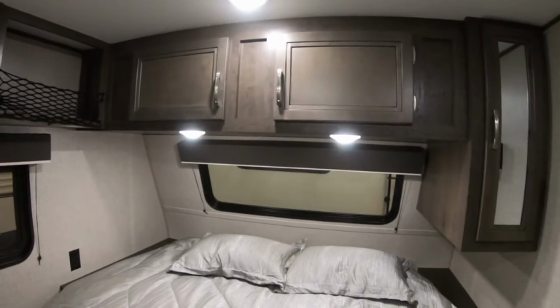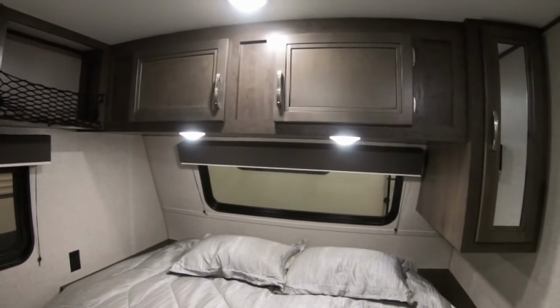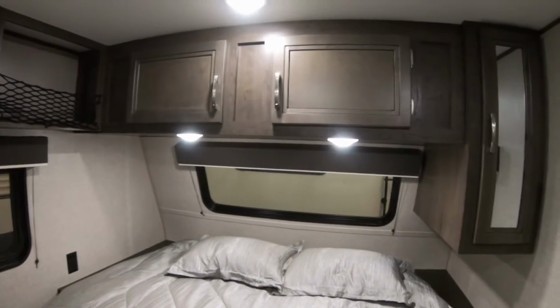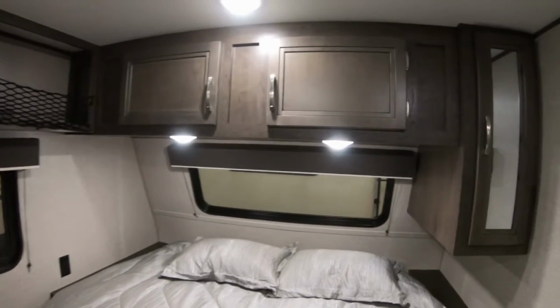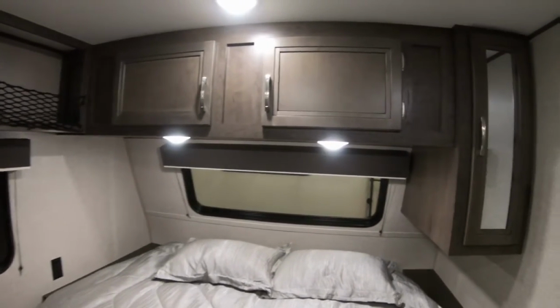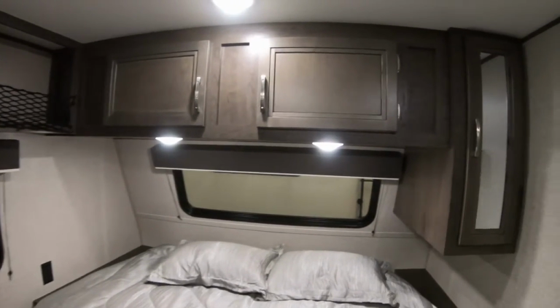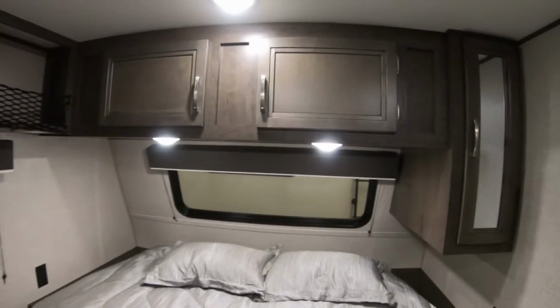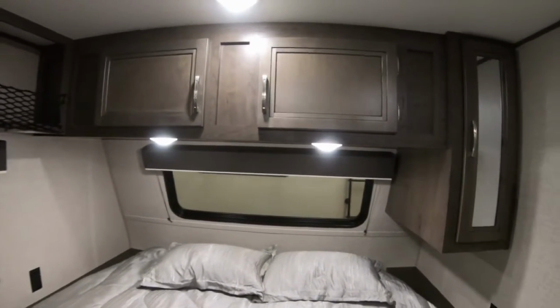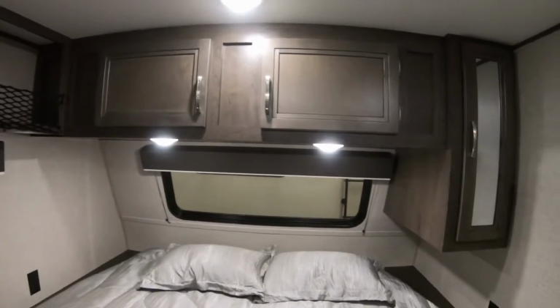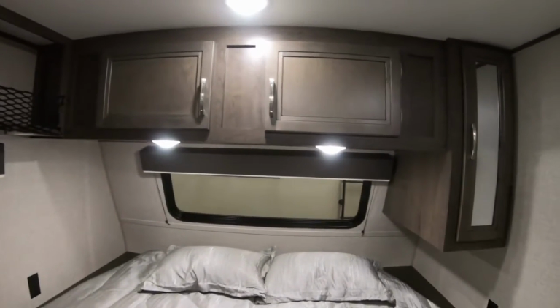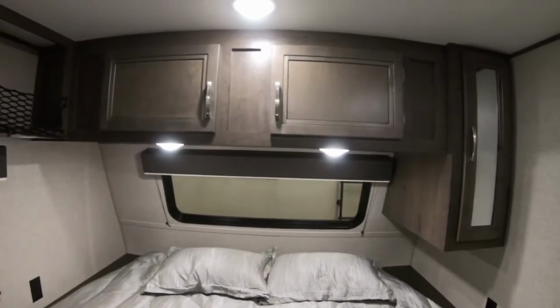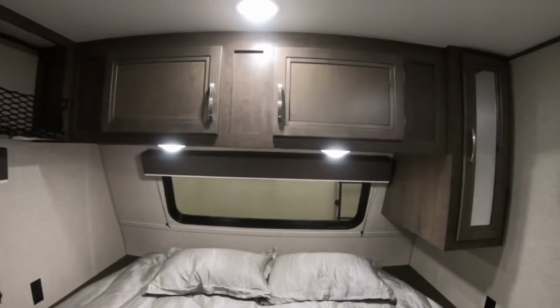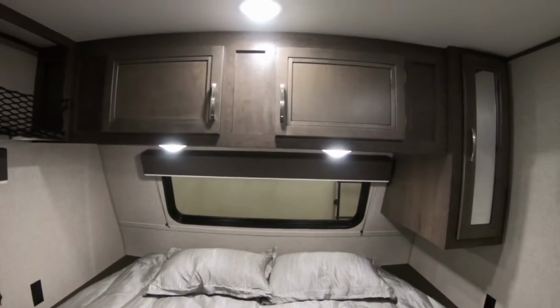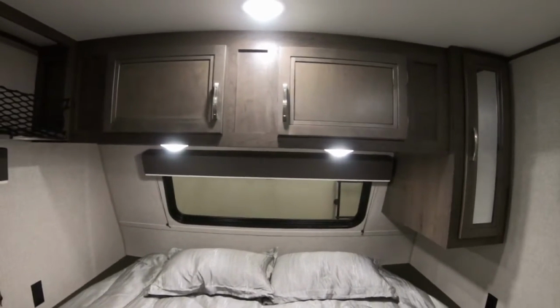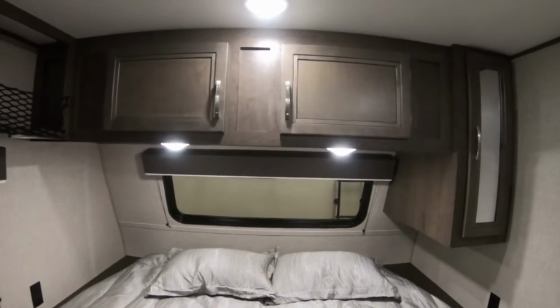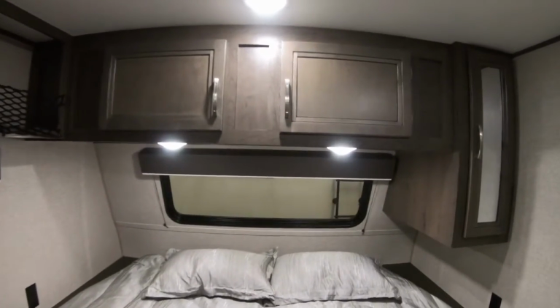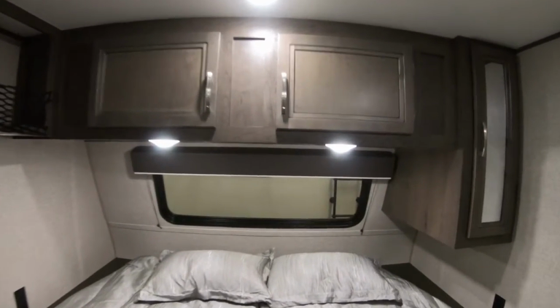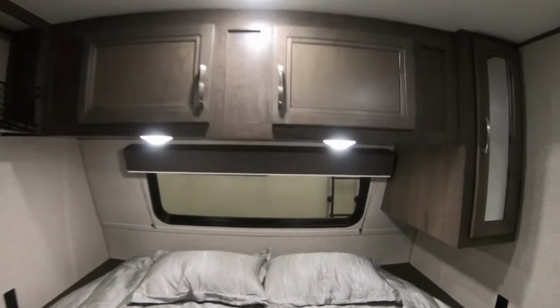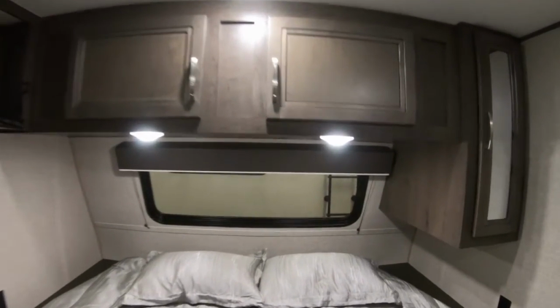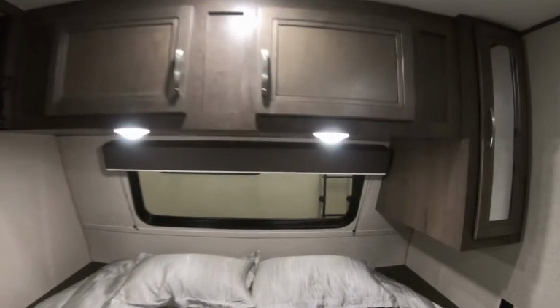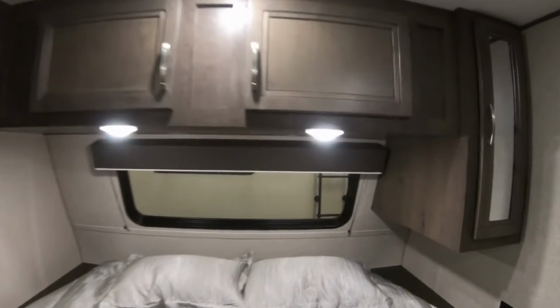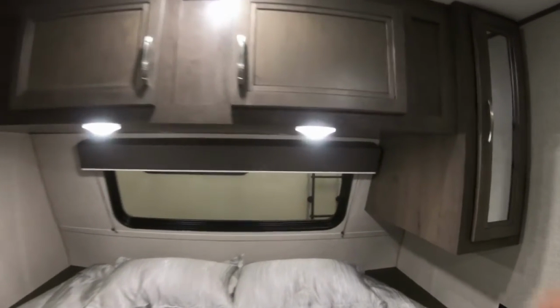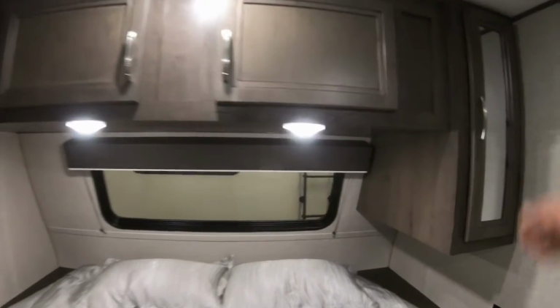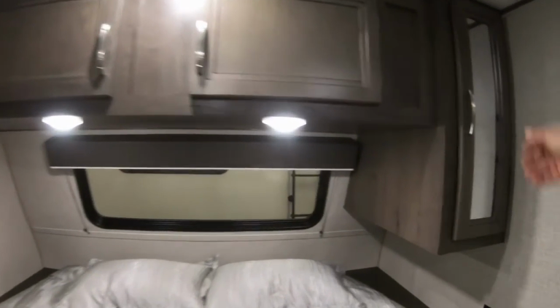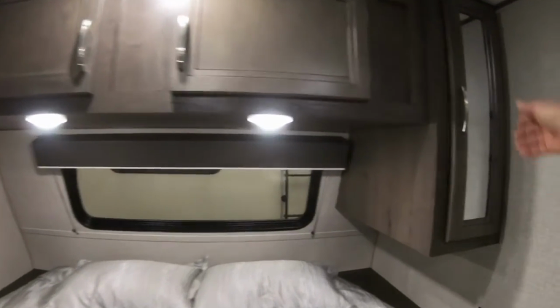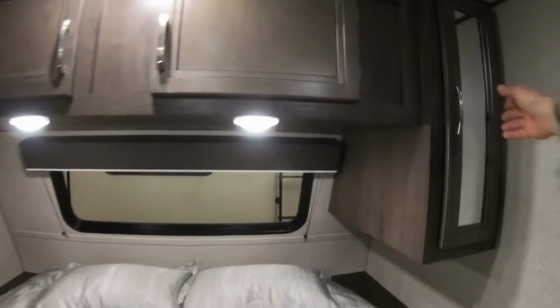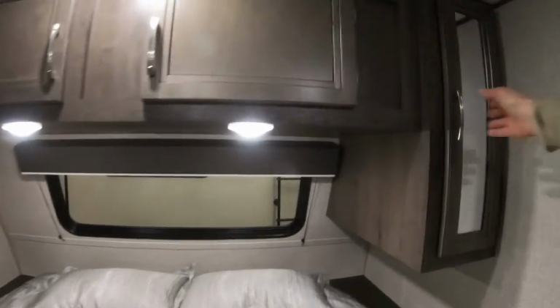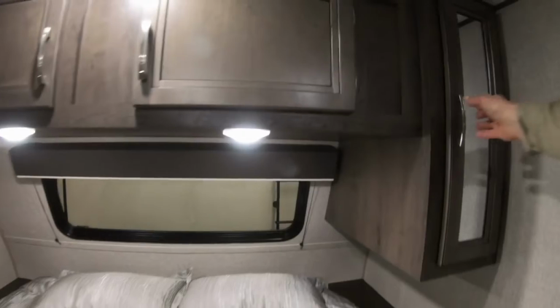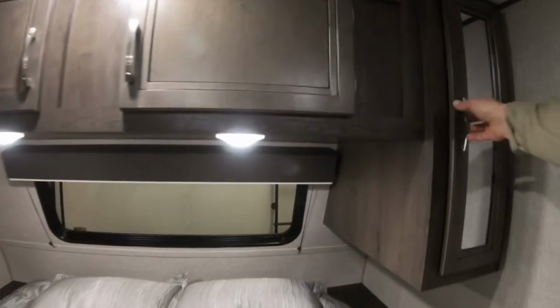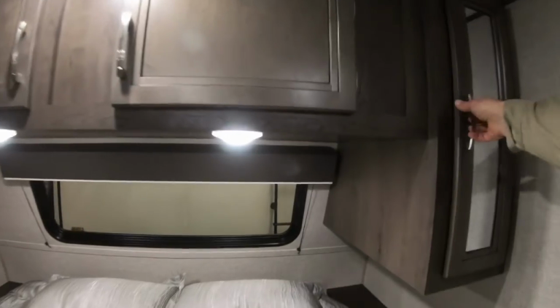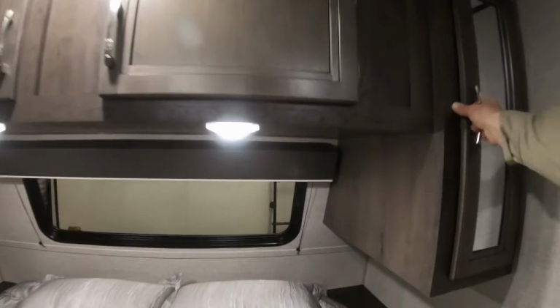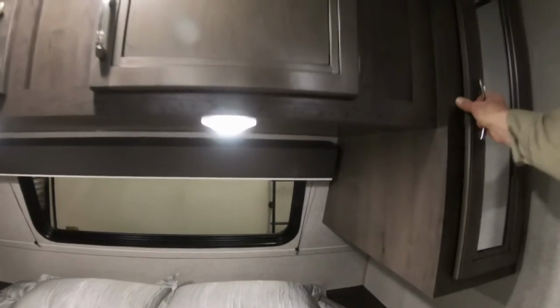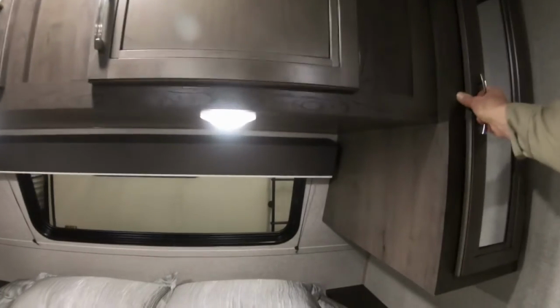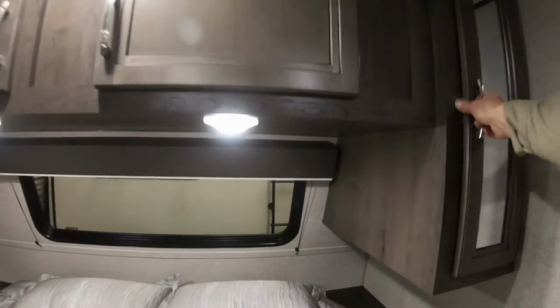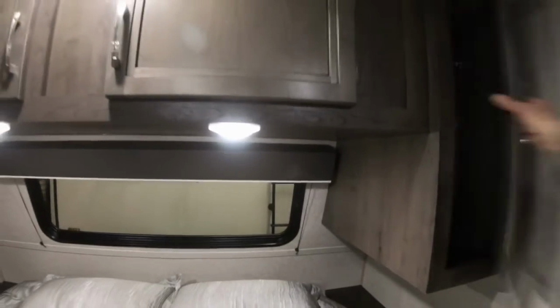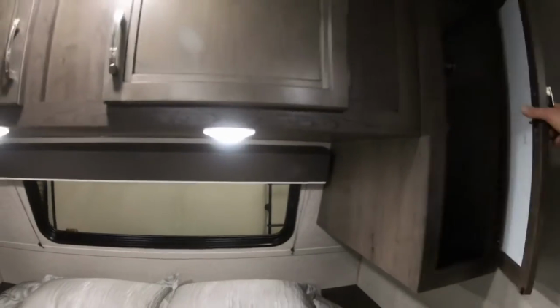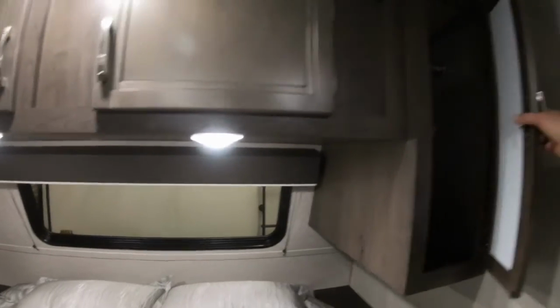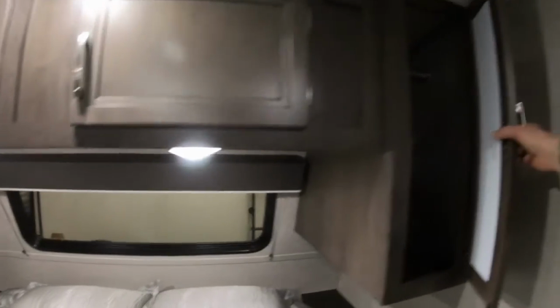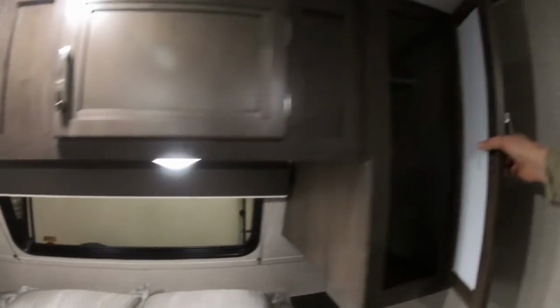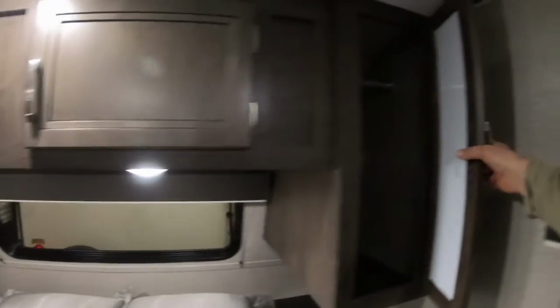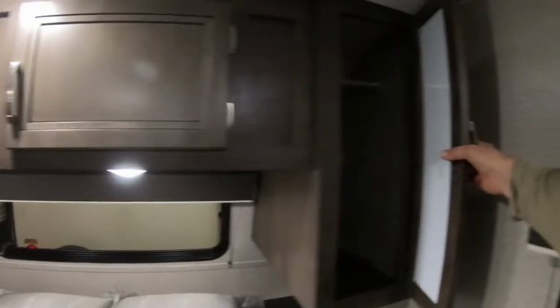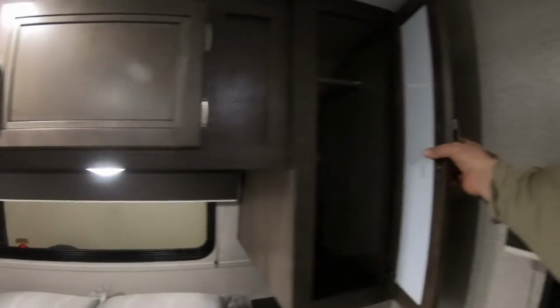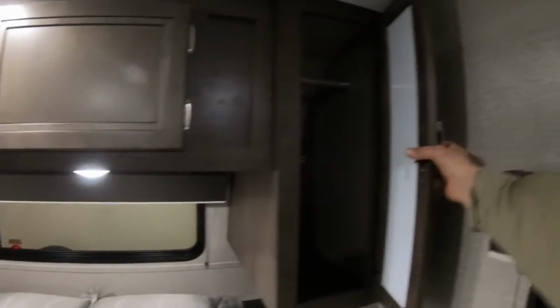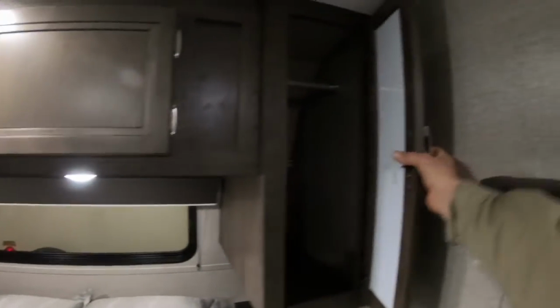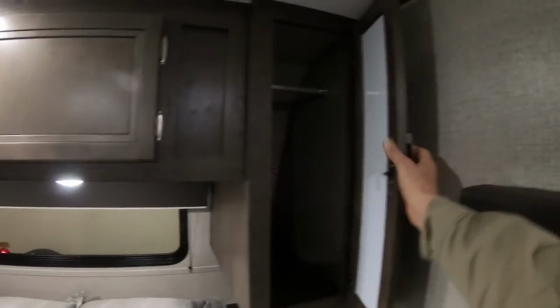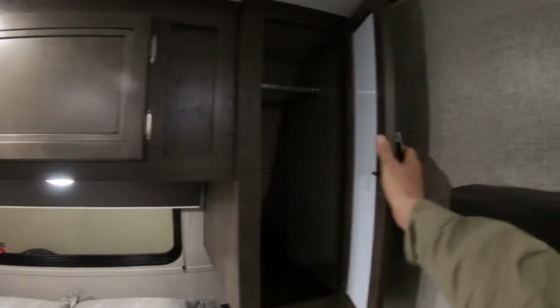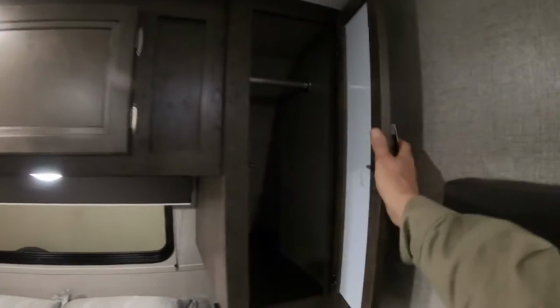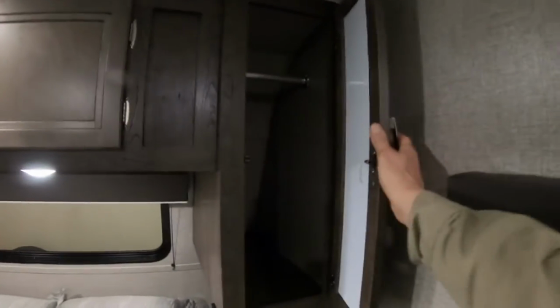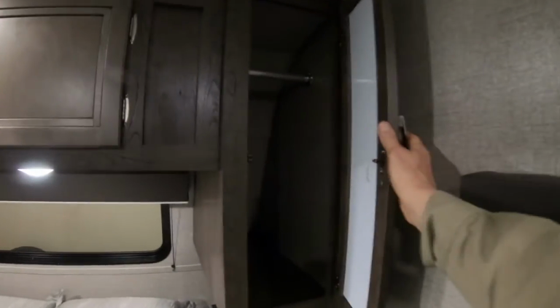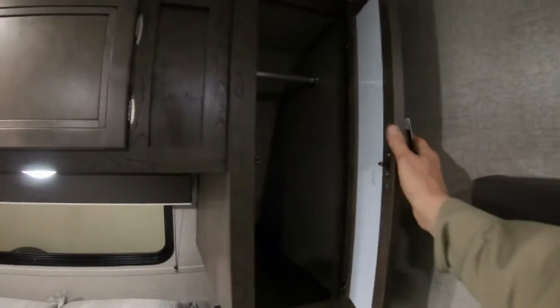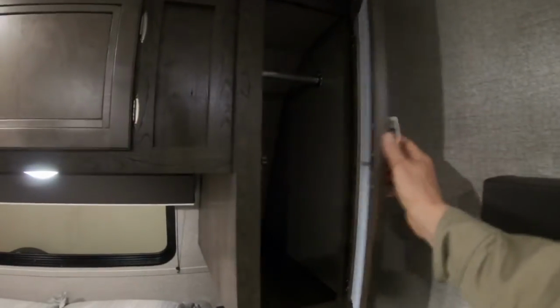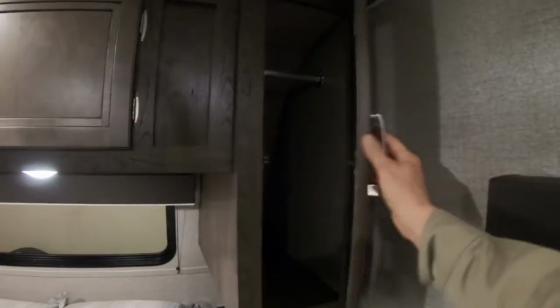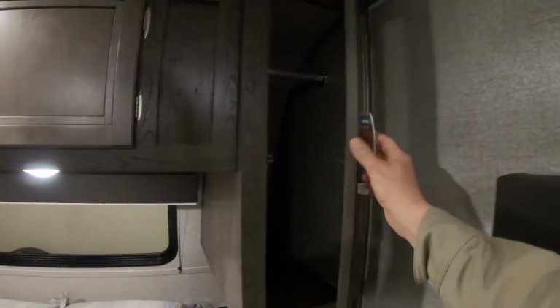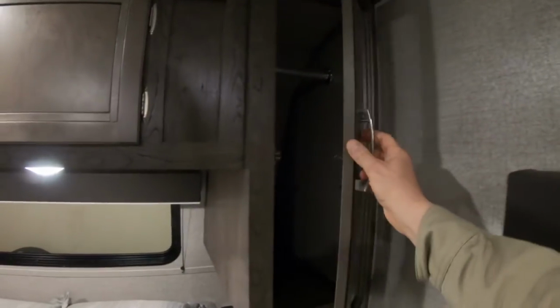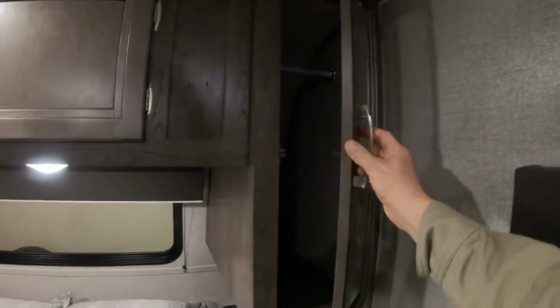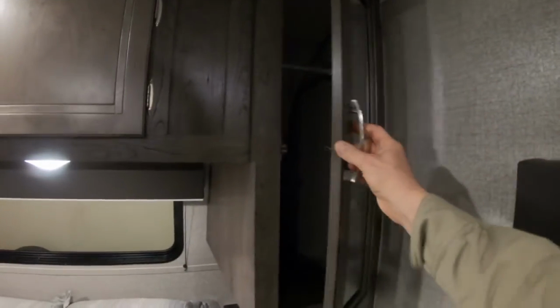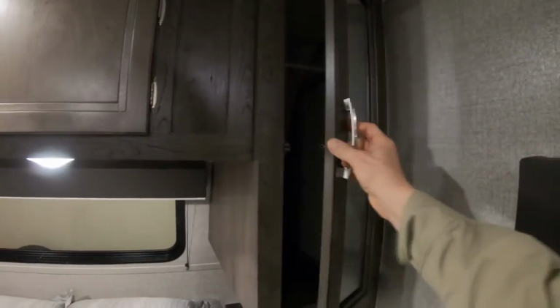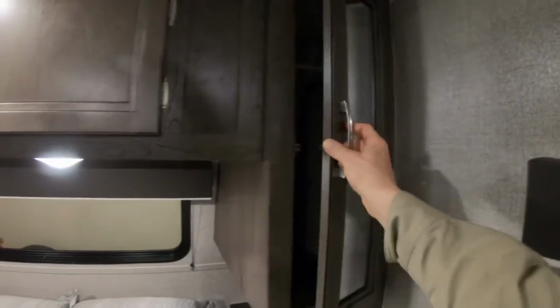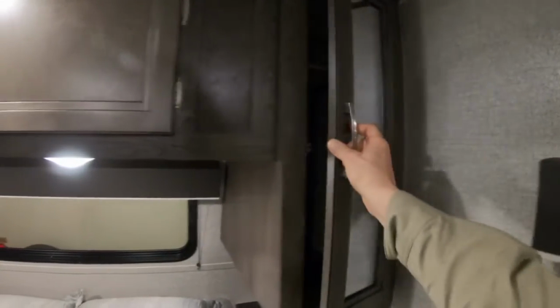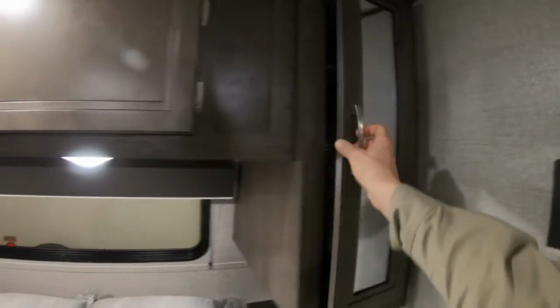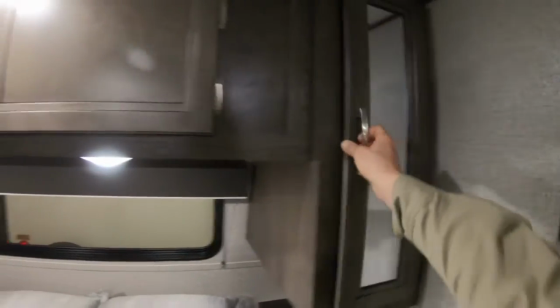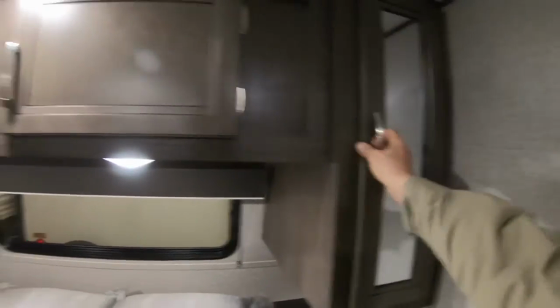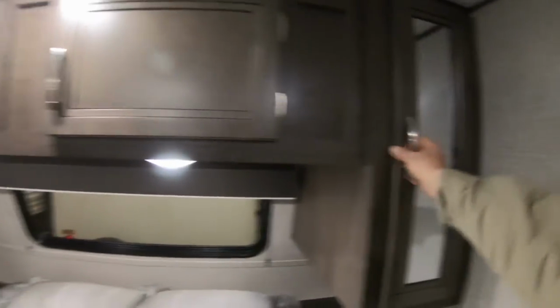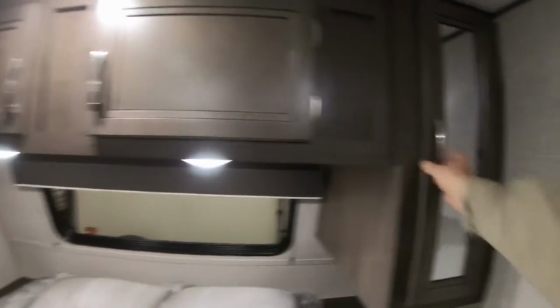Little nightstands beside the bed, one hanging area for clothes.